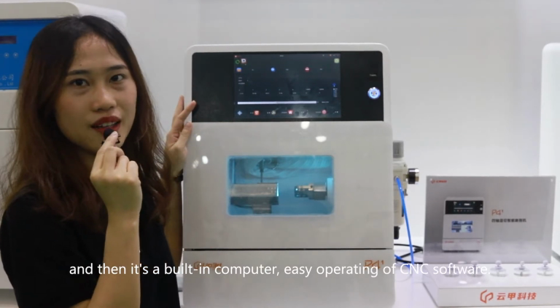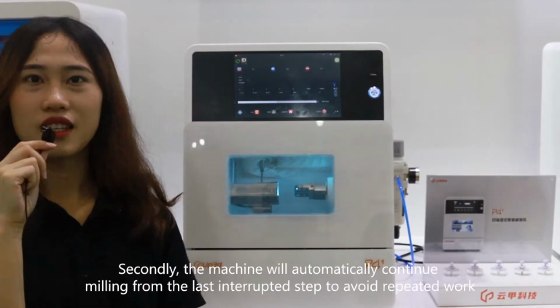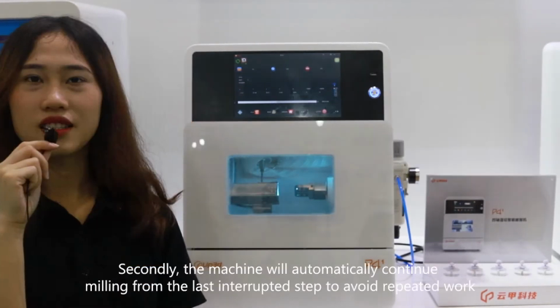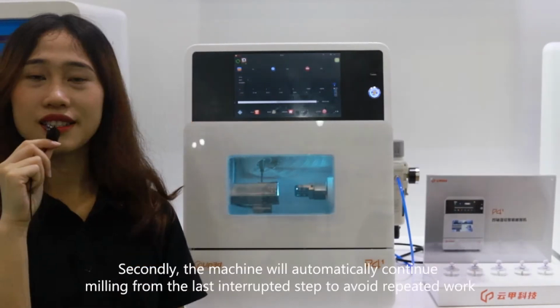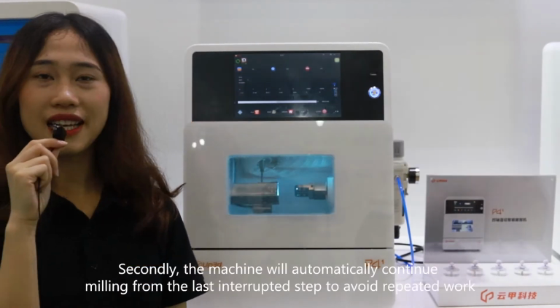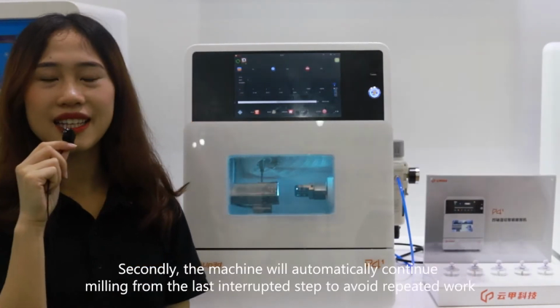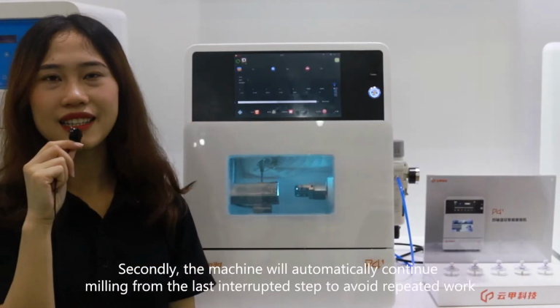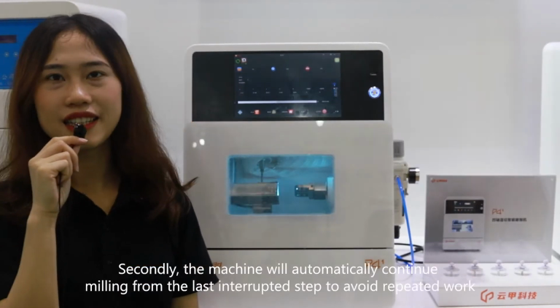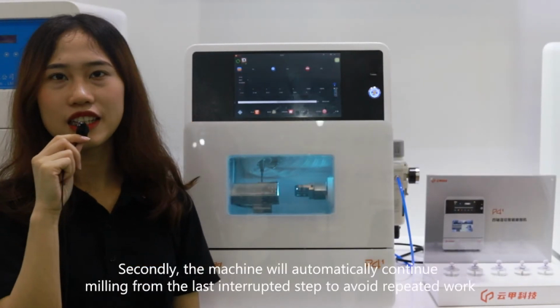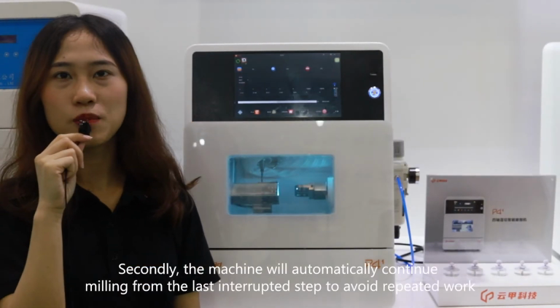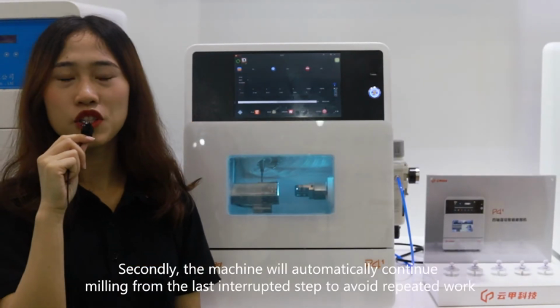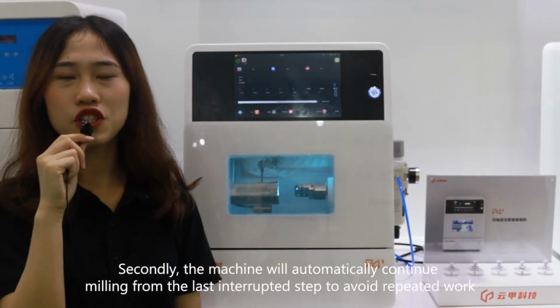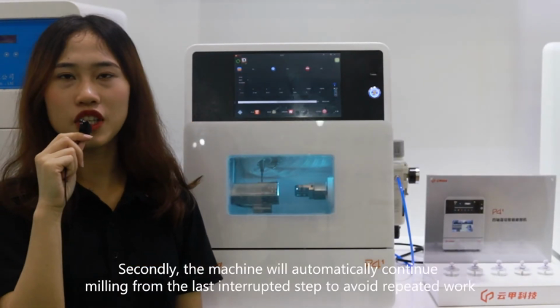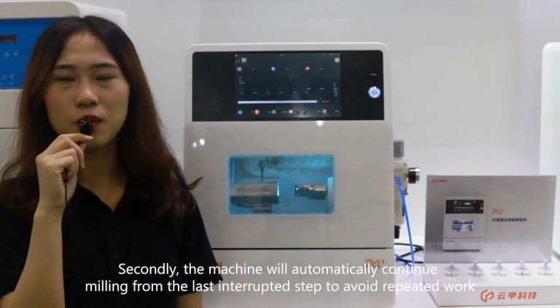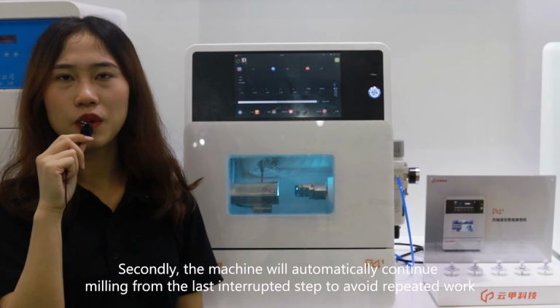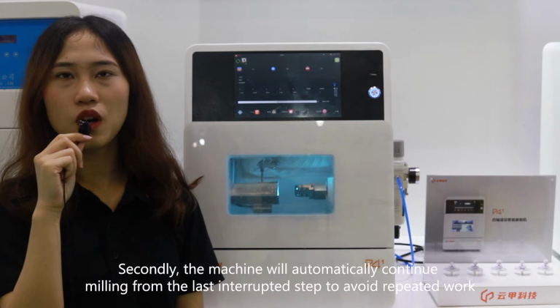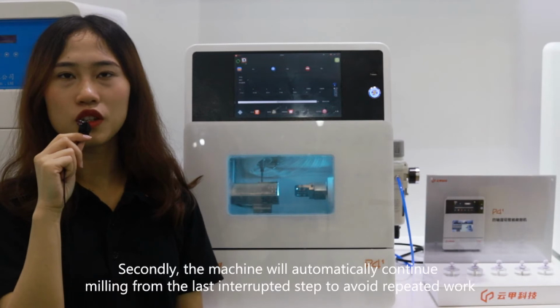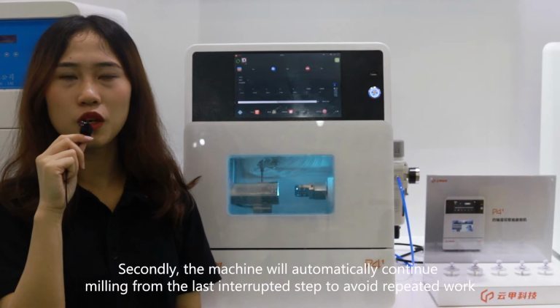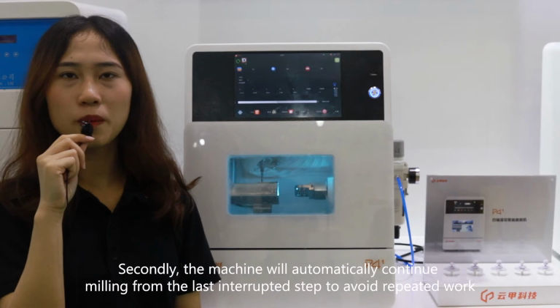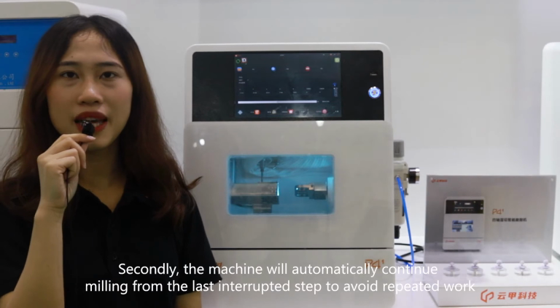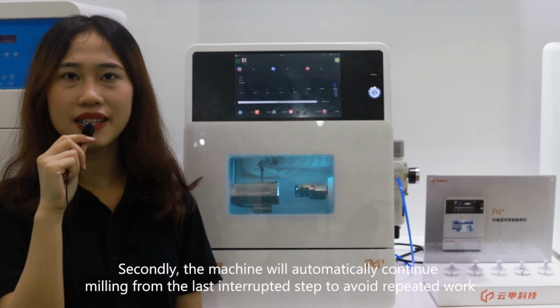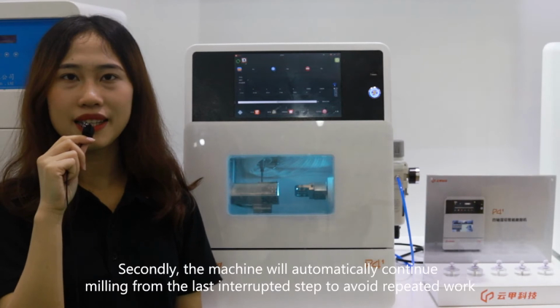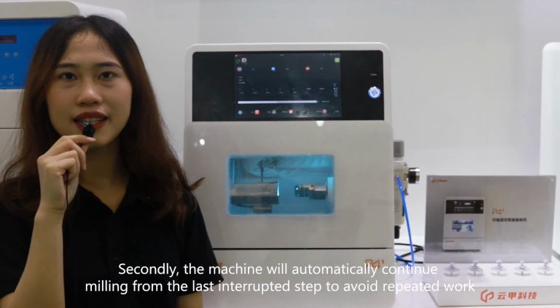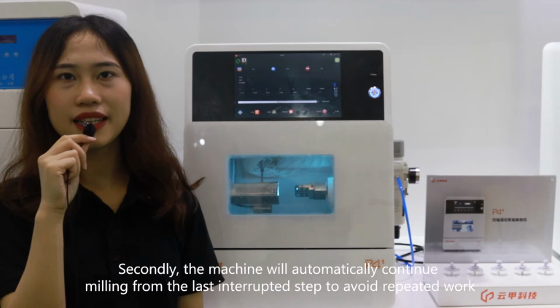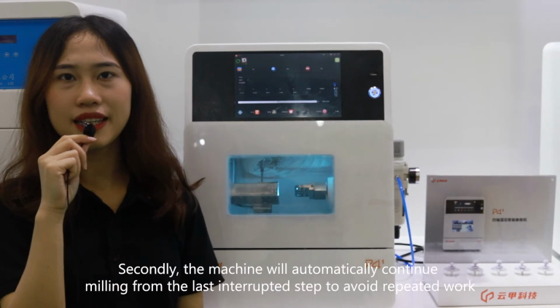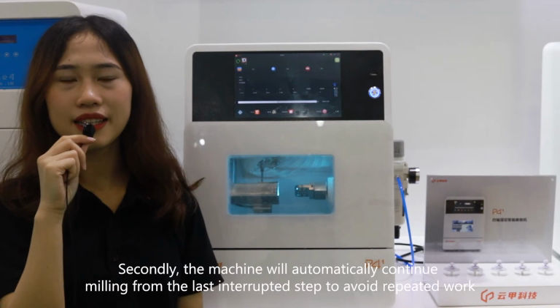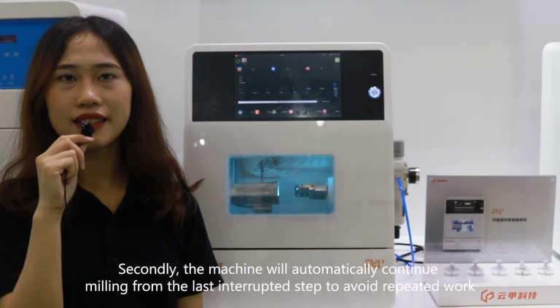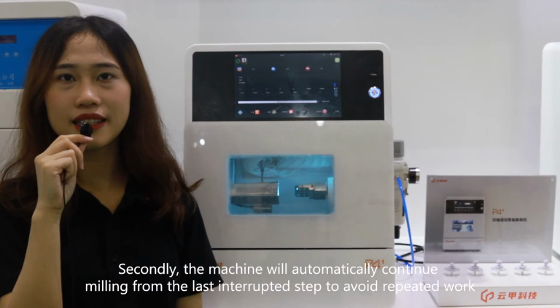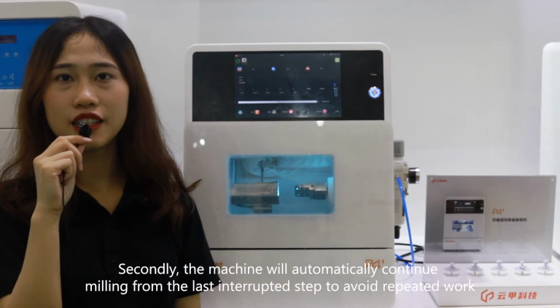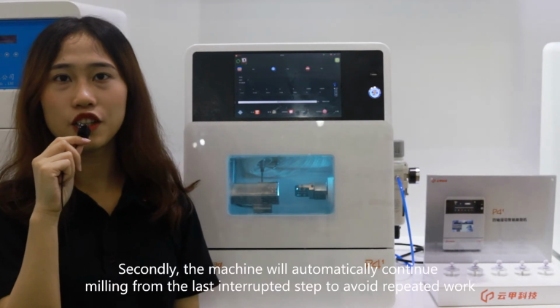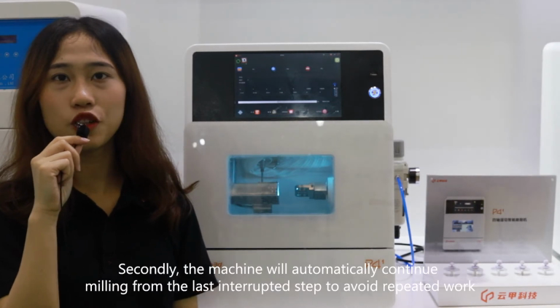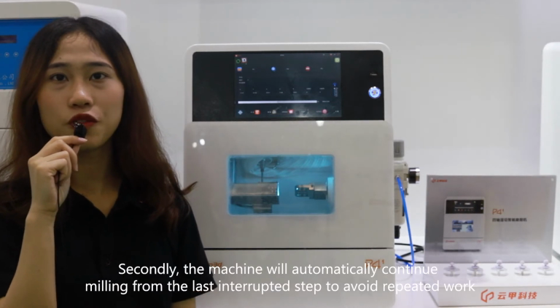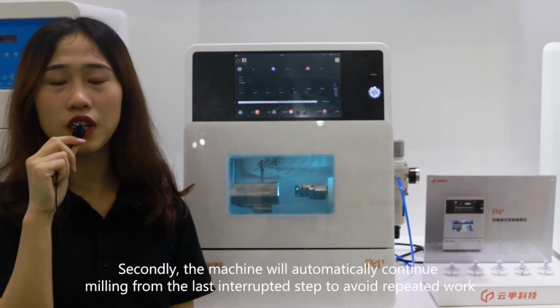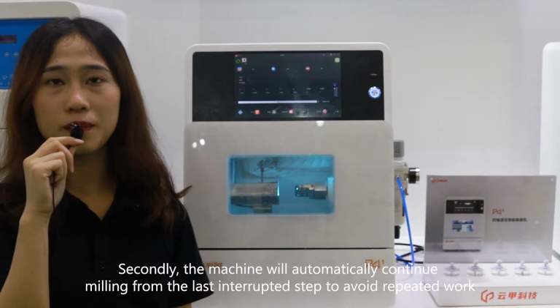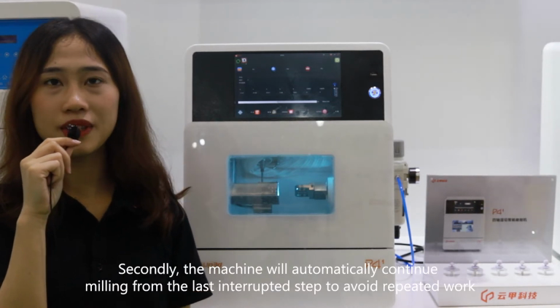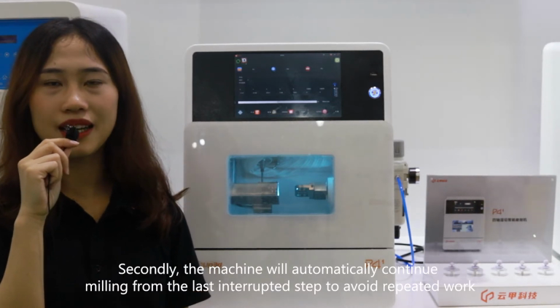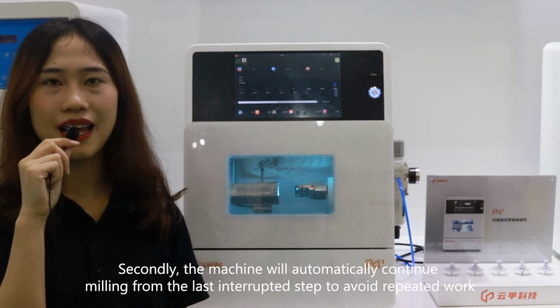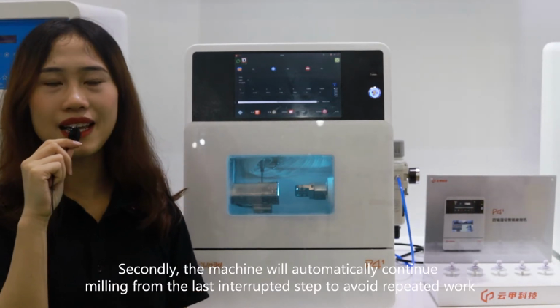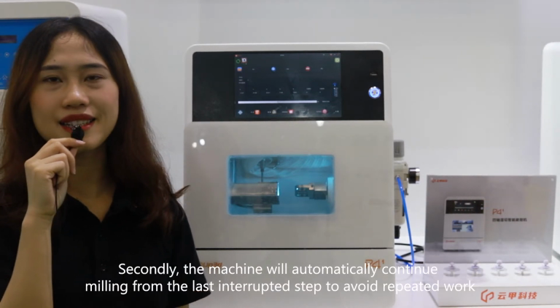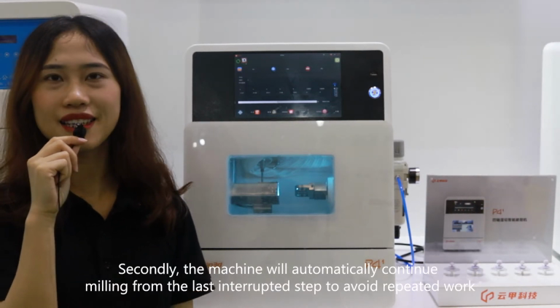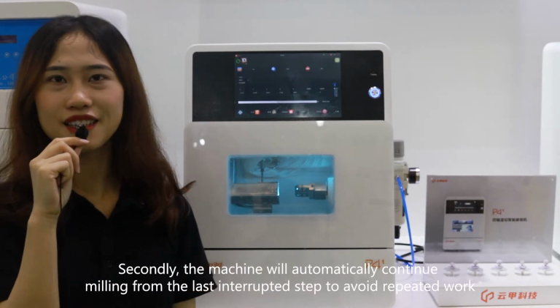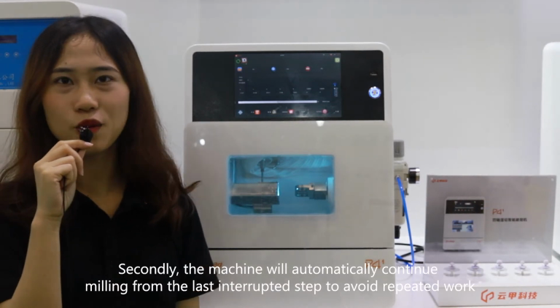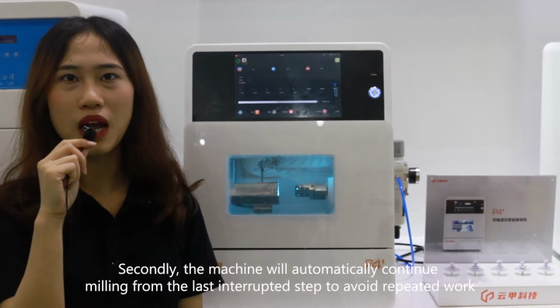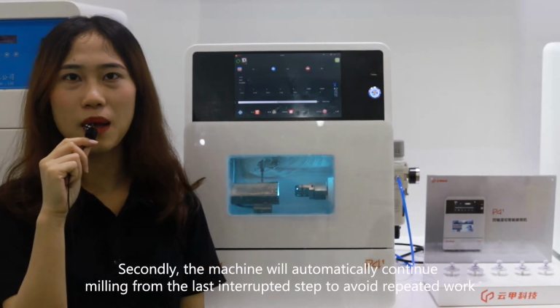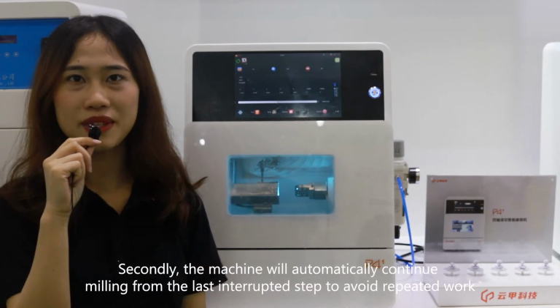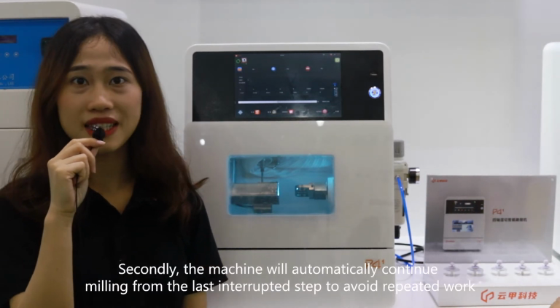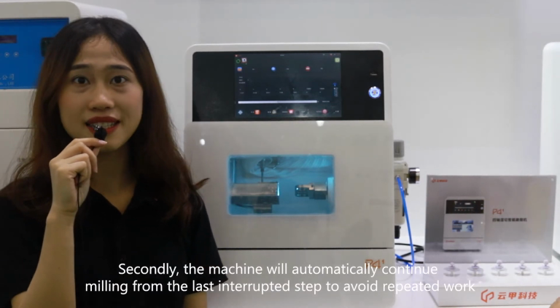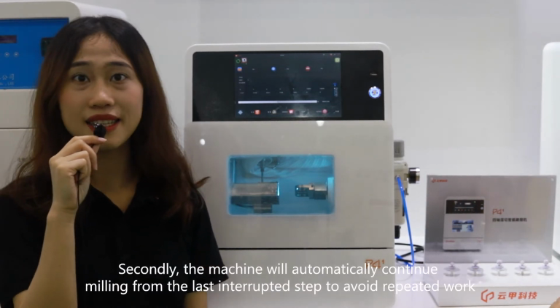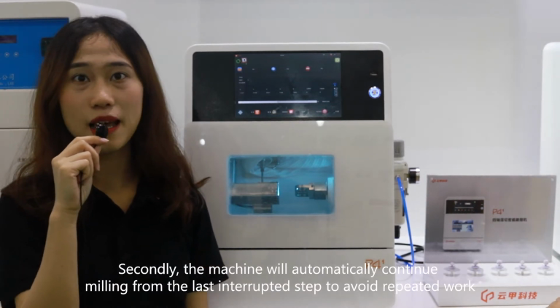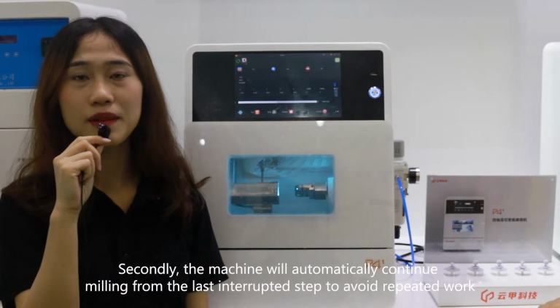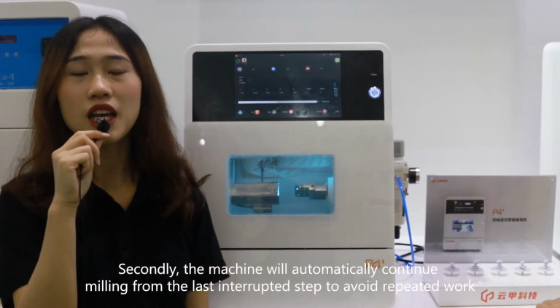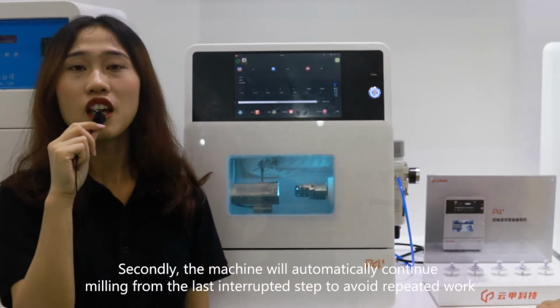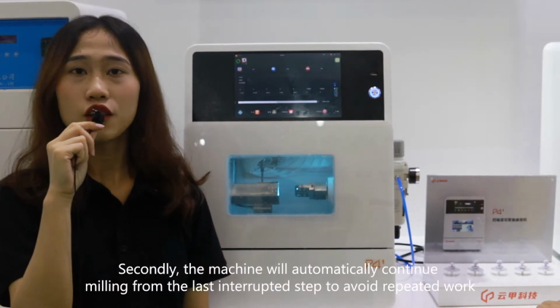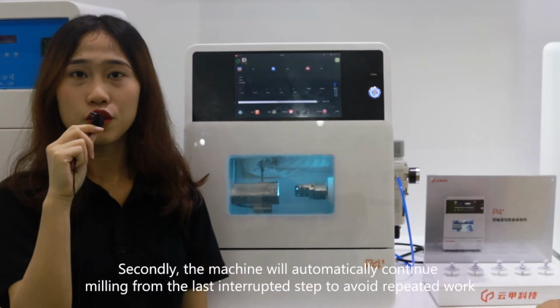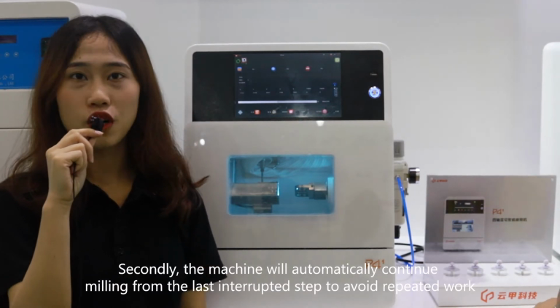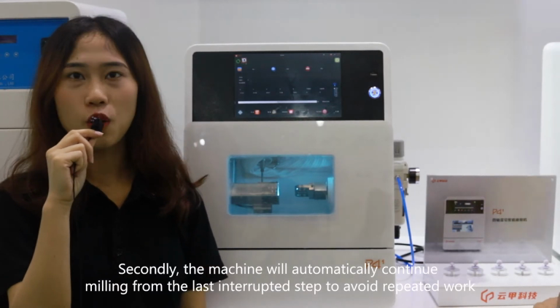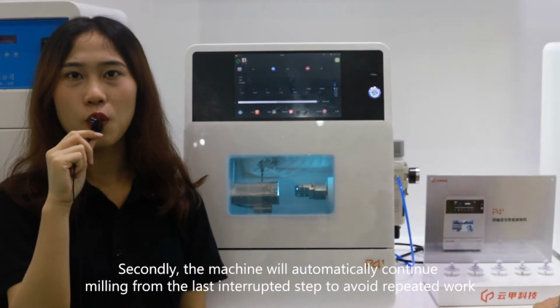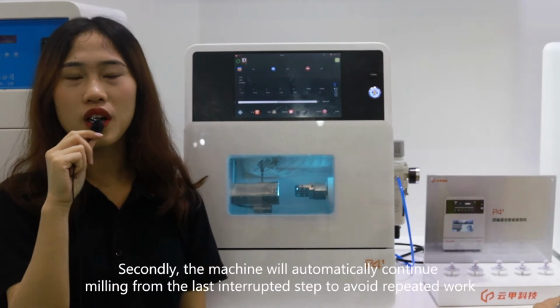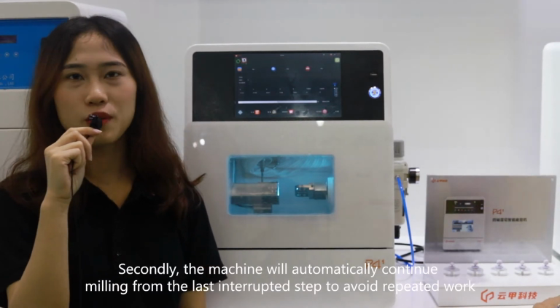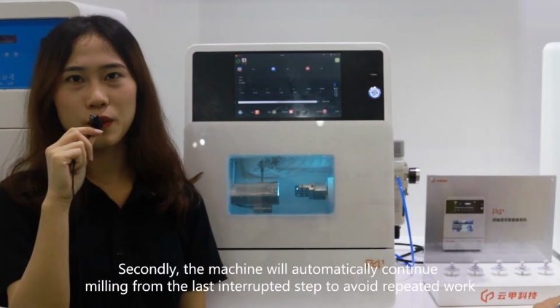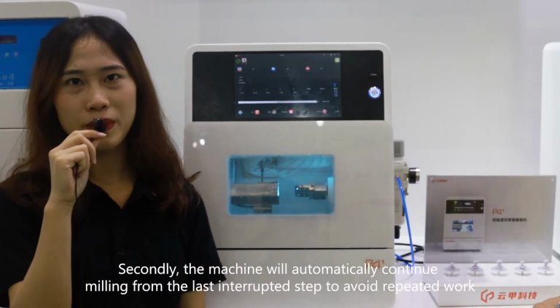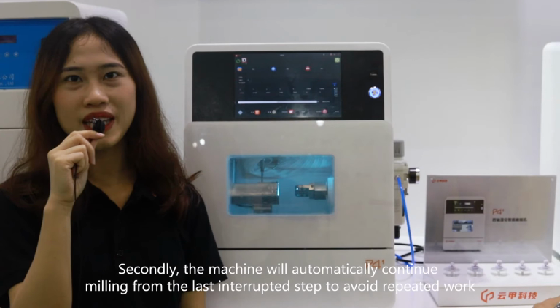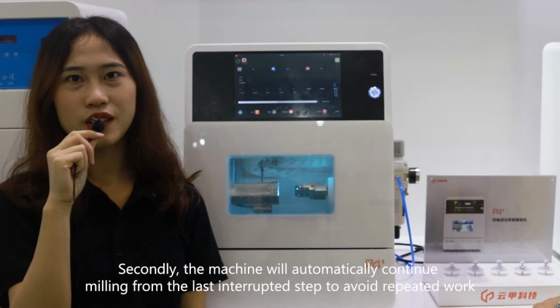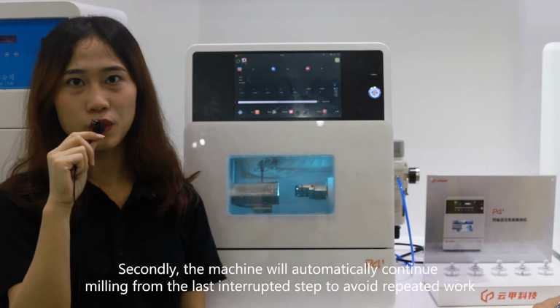Secondly, the machine will automatically continue from the last interrupted step to avoid repeat work.